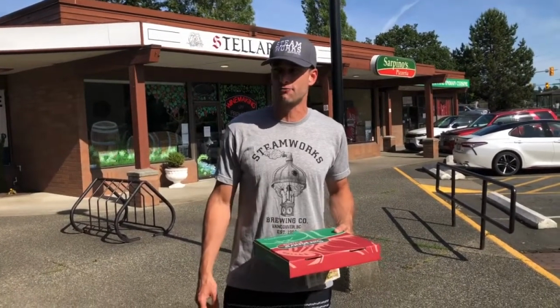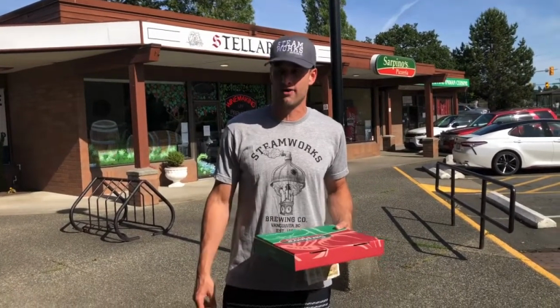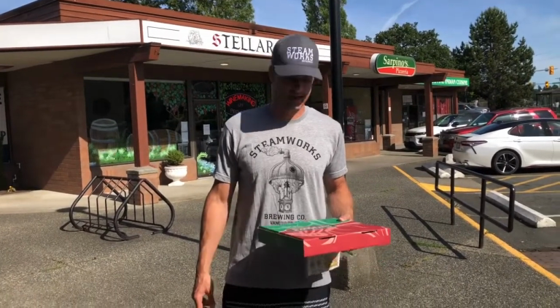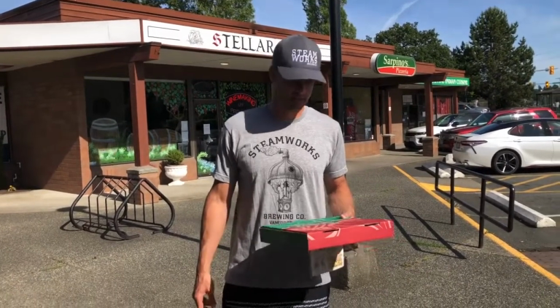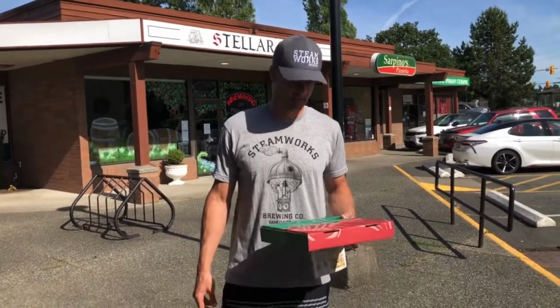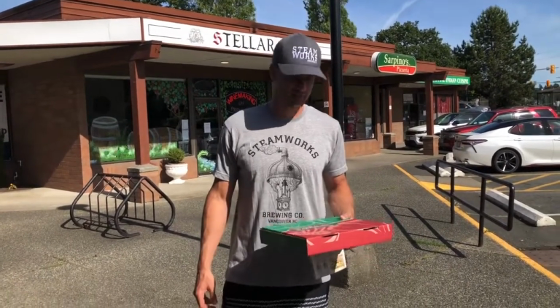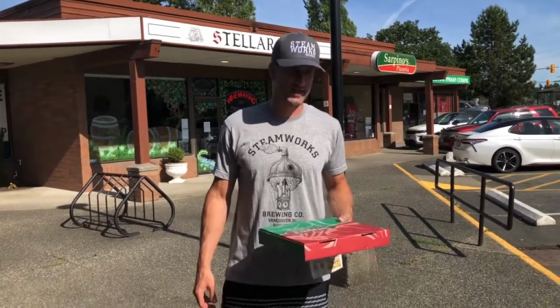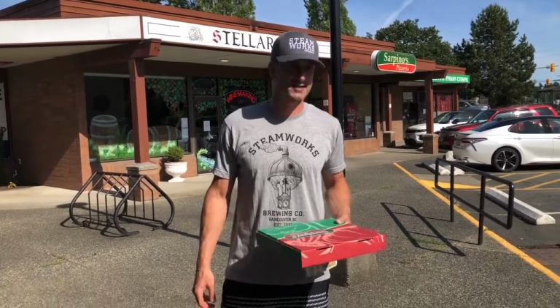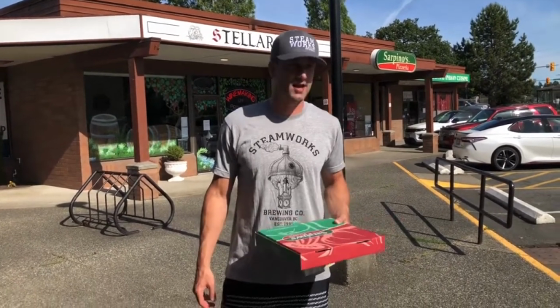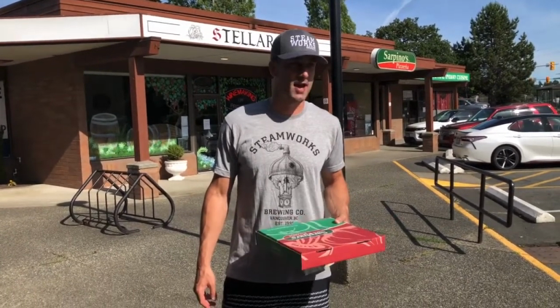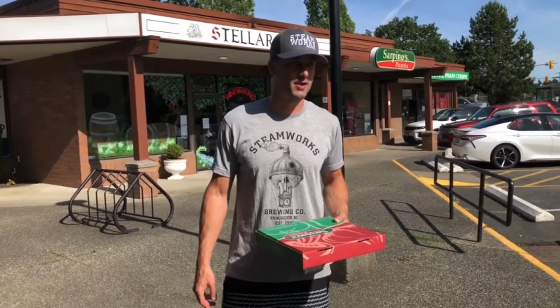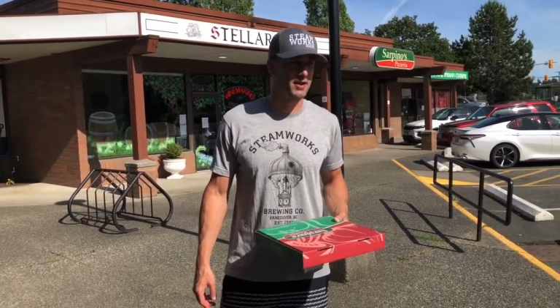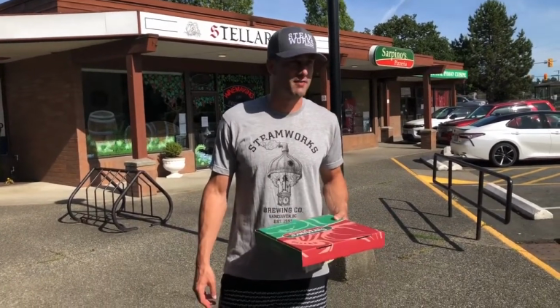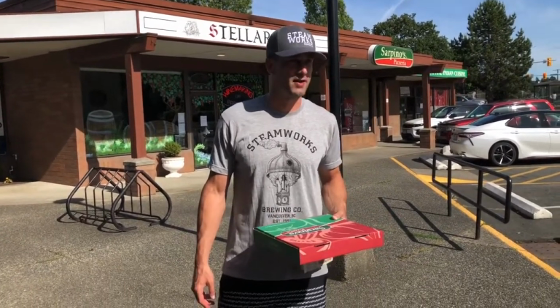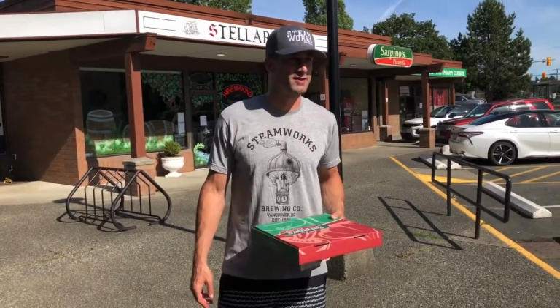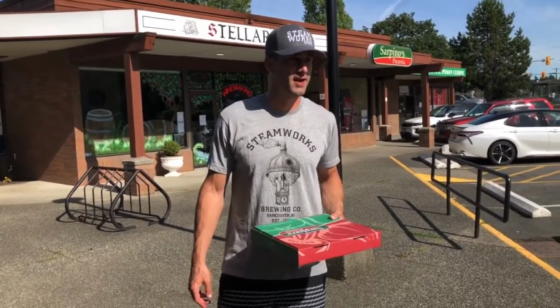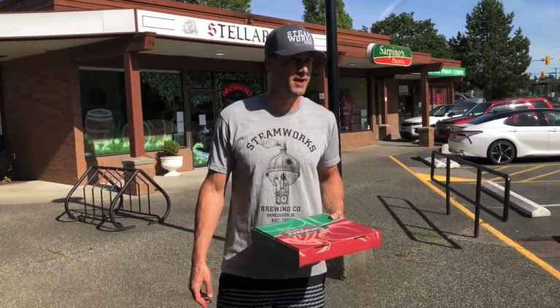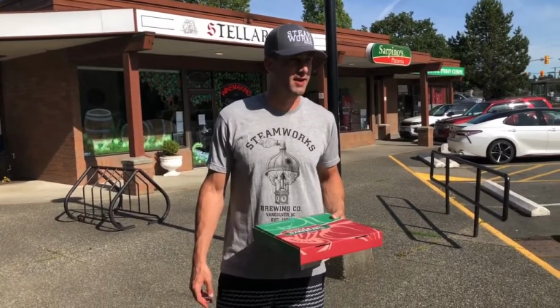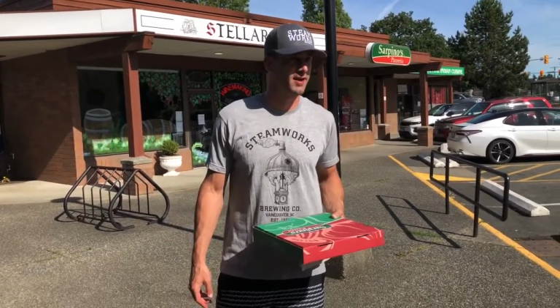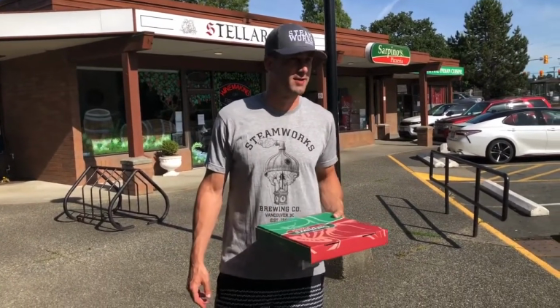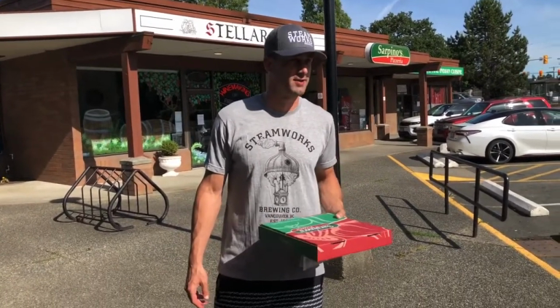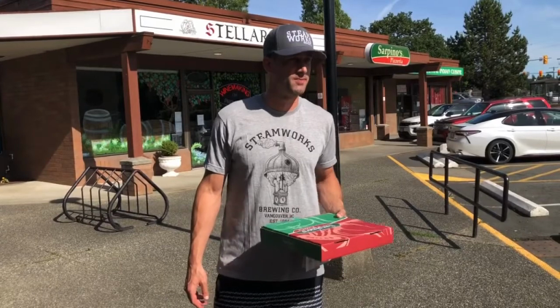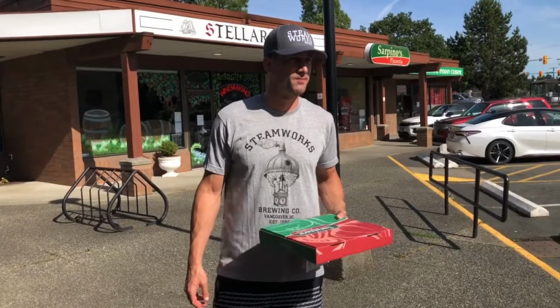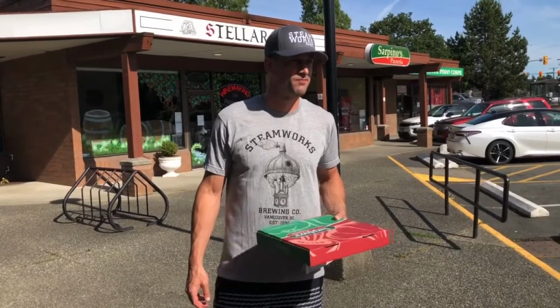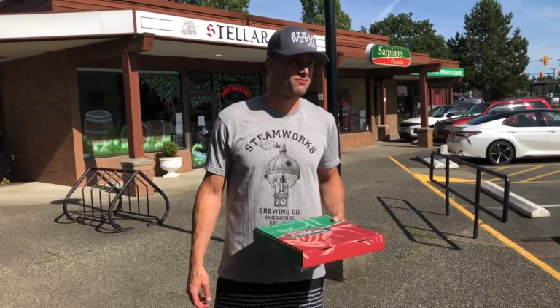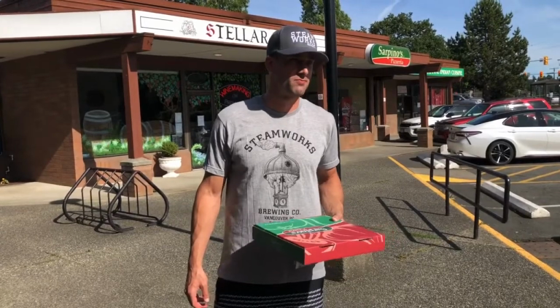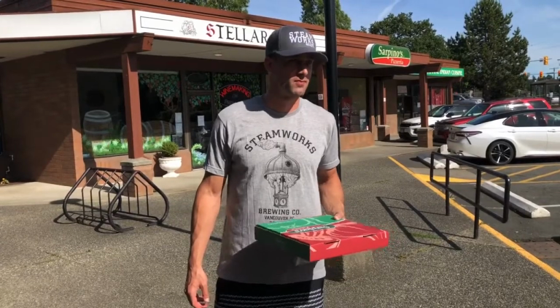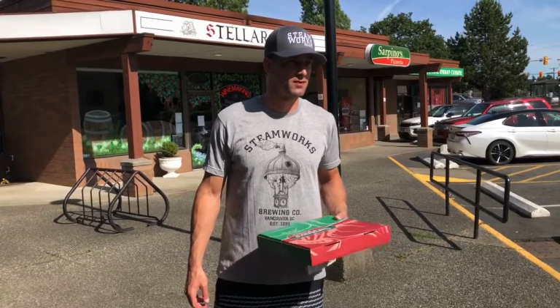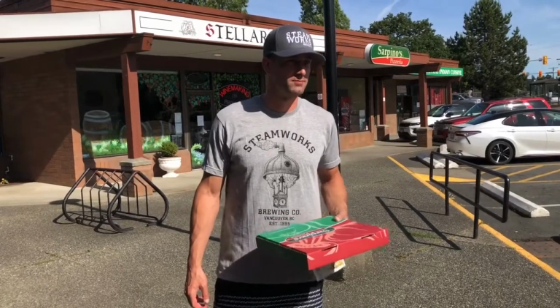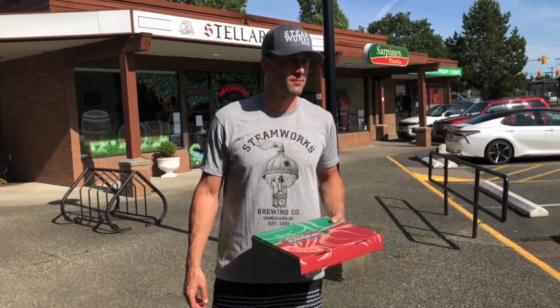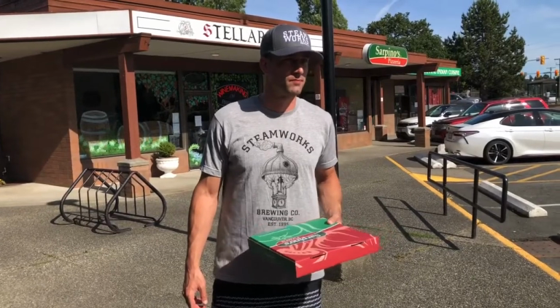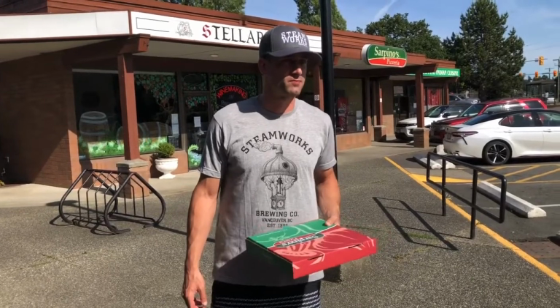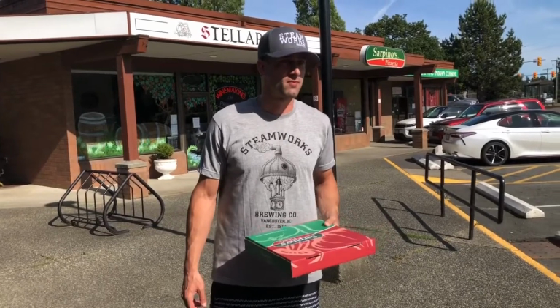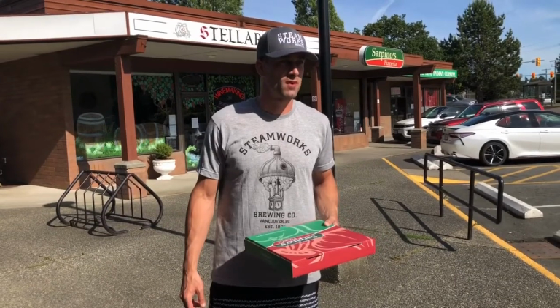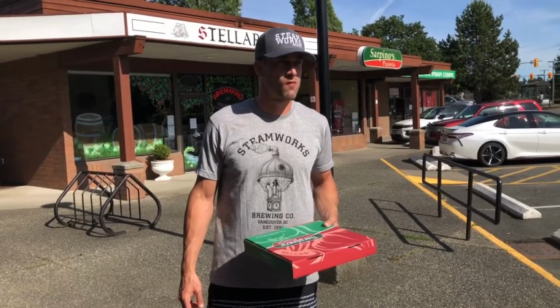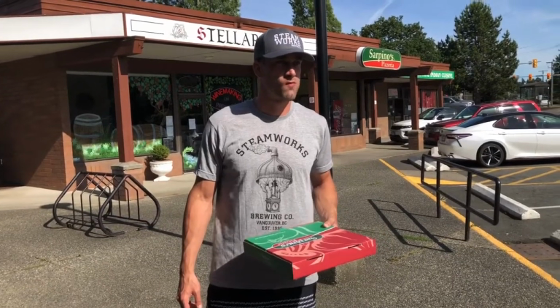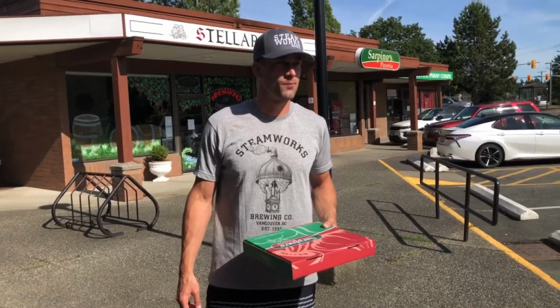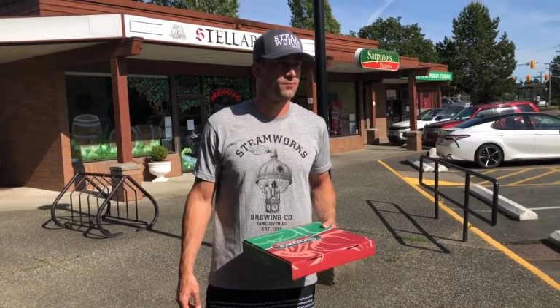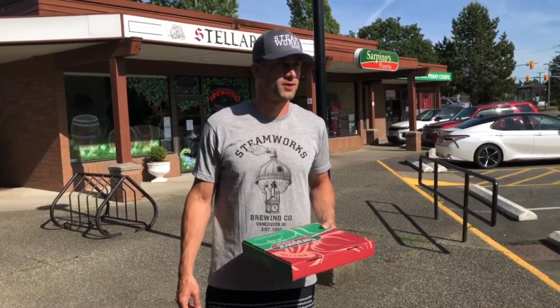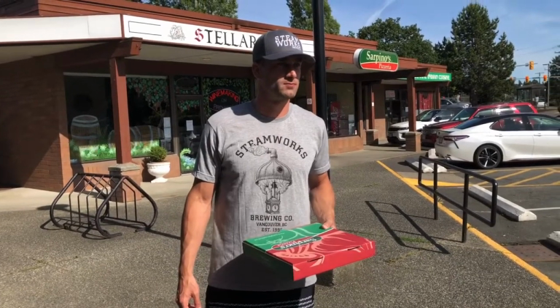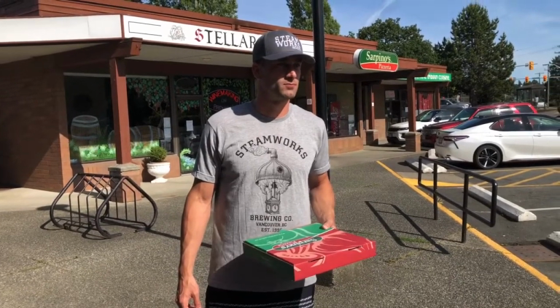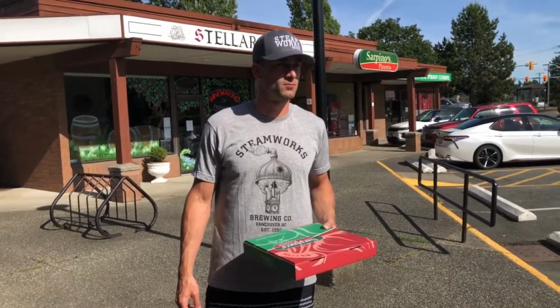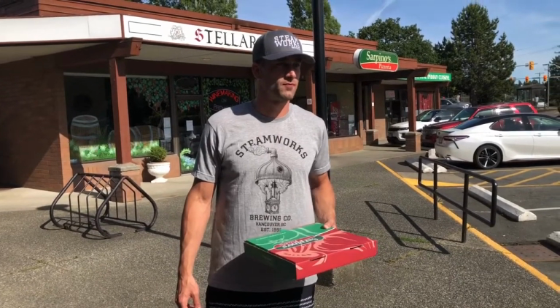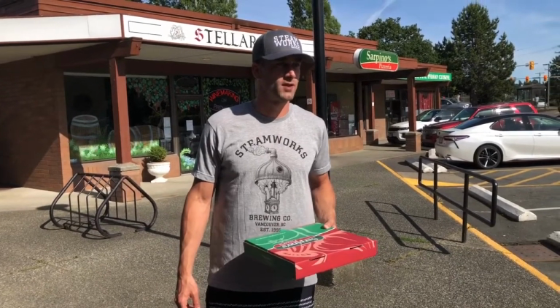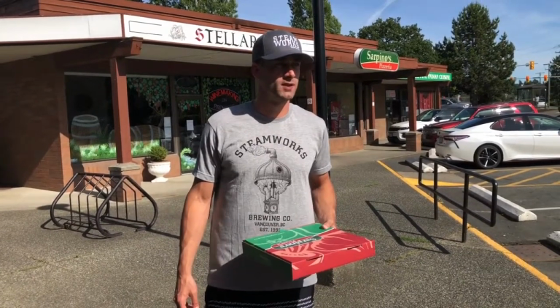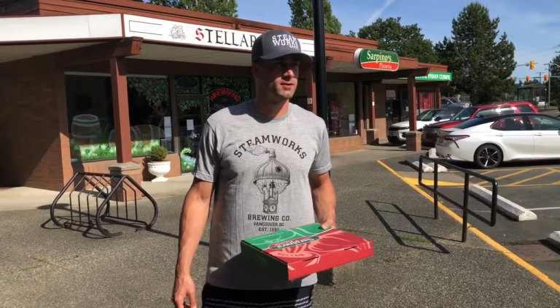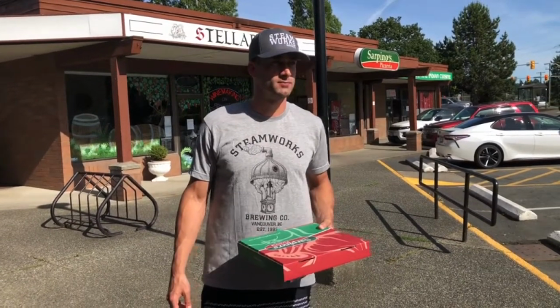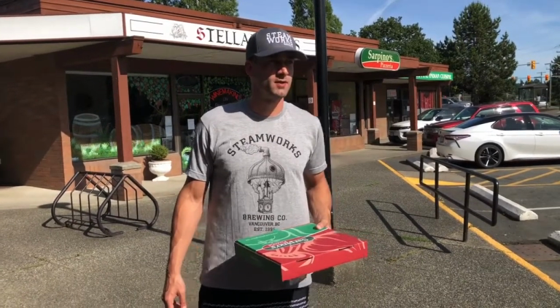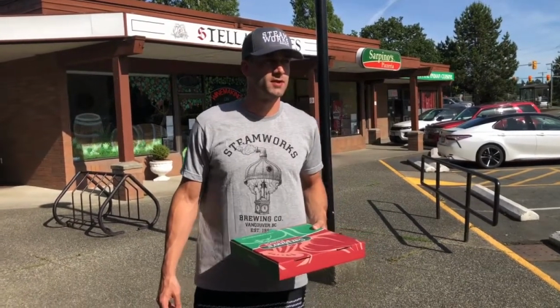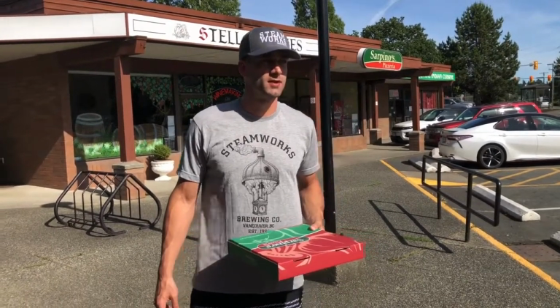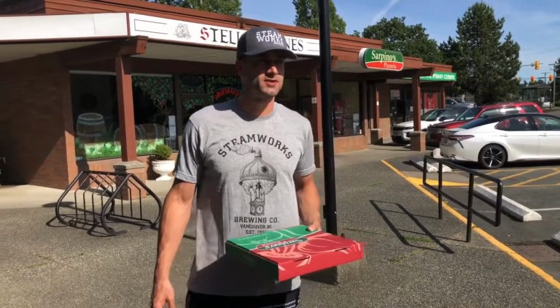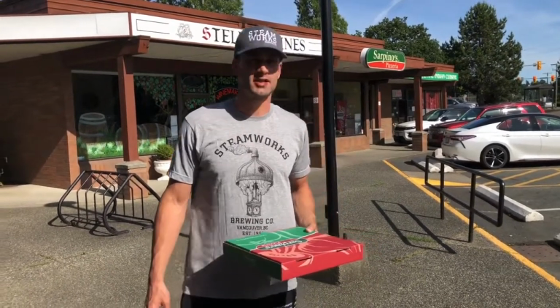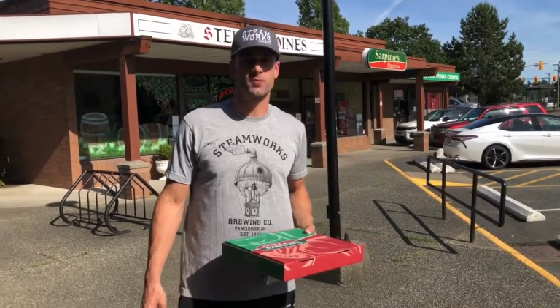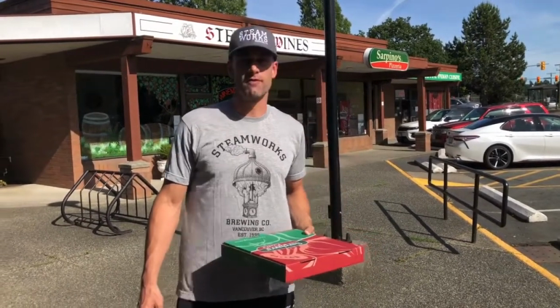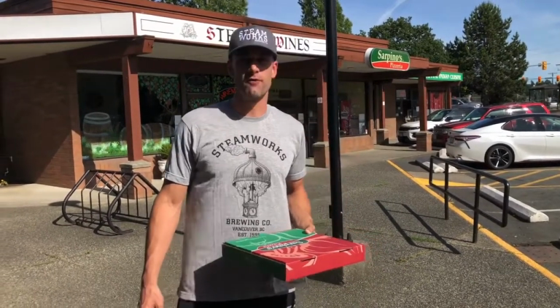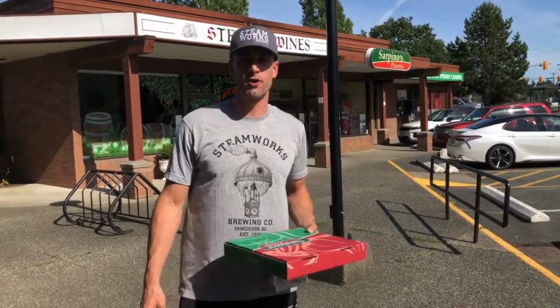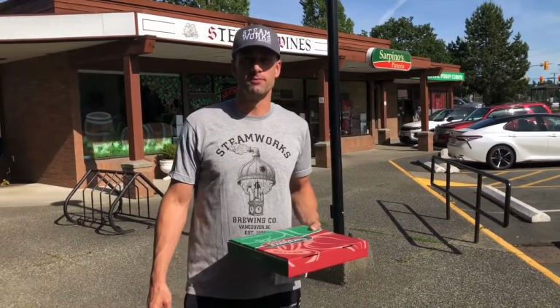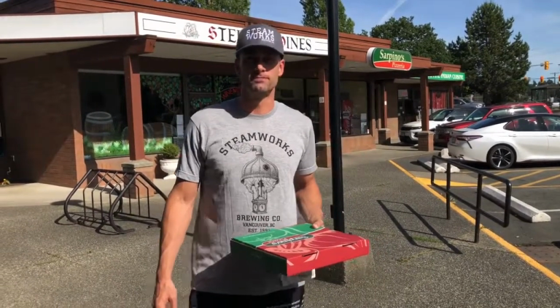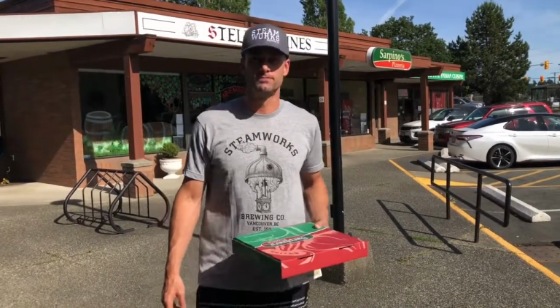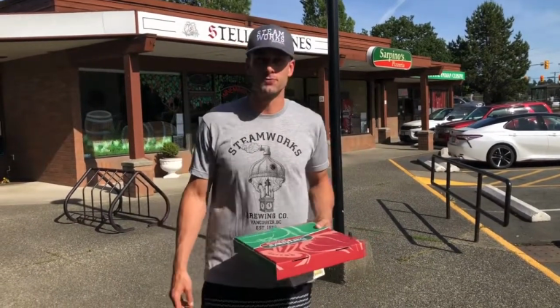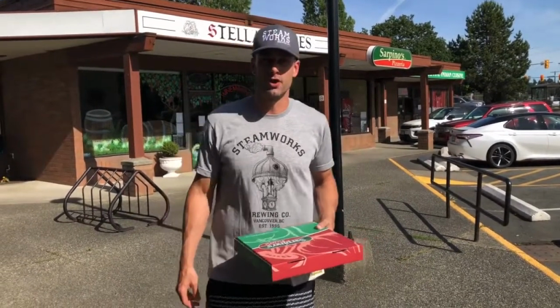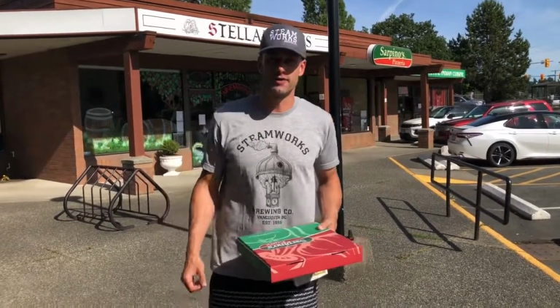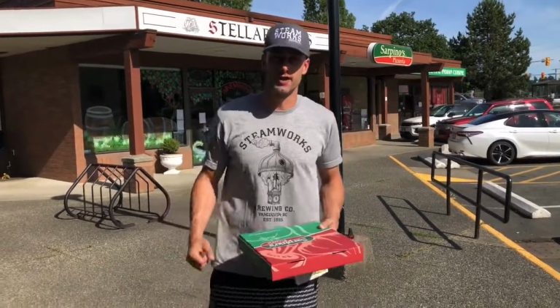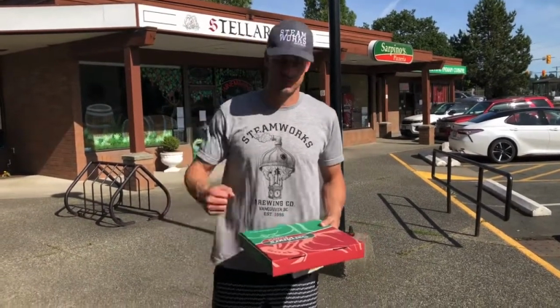Rating for this pizza — I'm going to give it a 6.4. On to the next one.